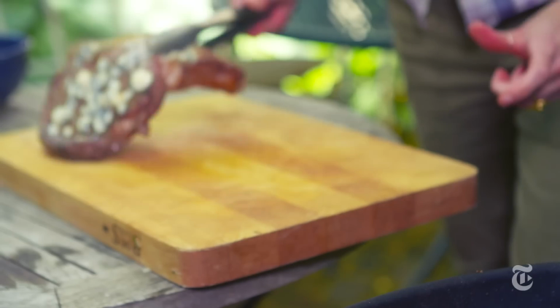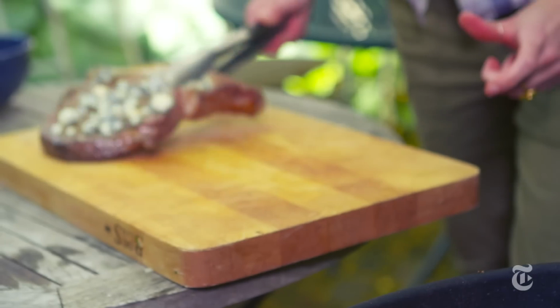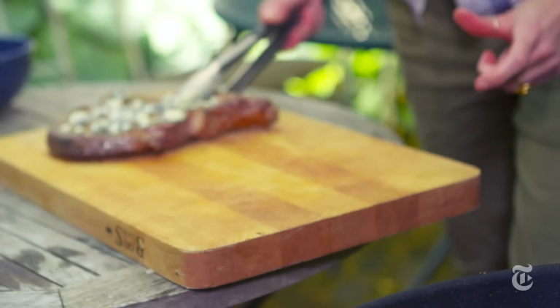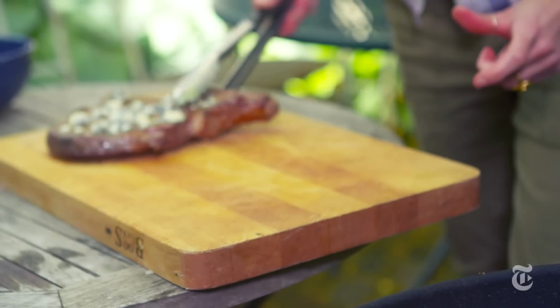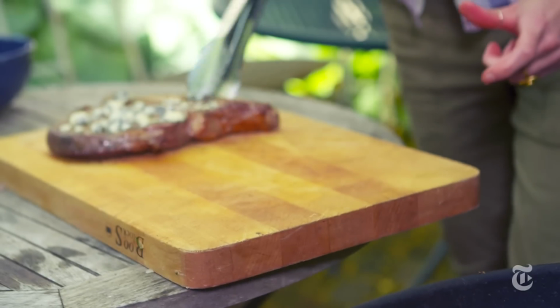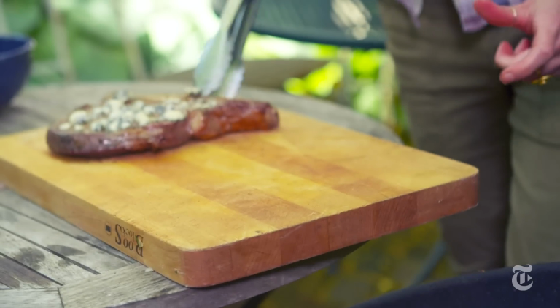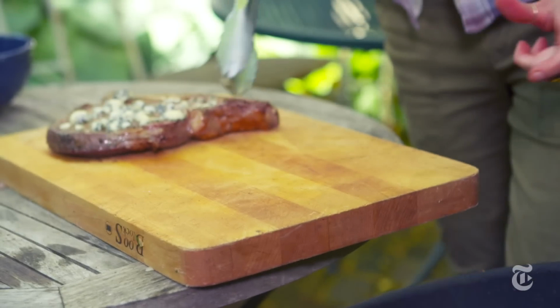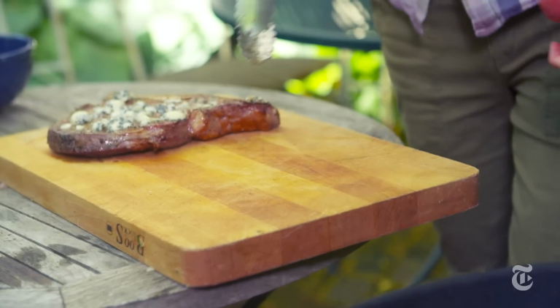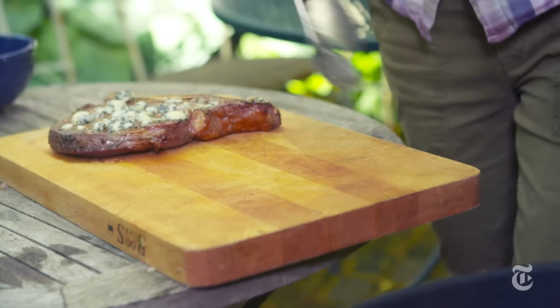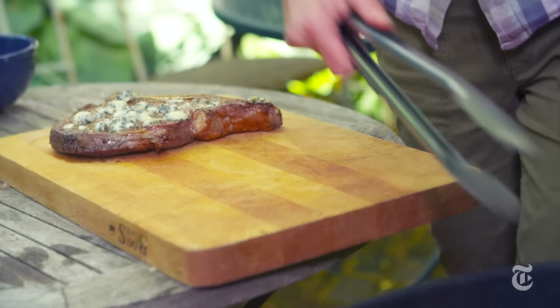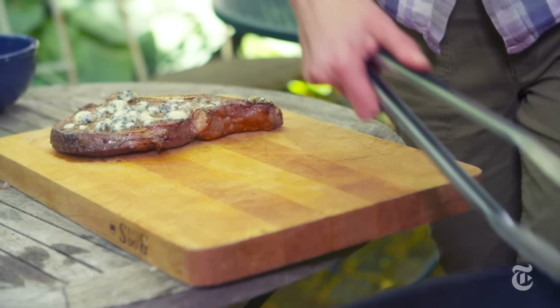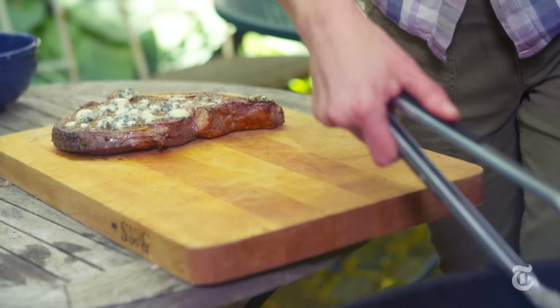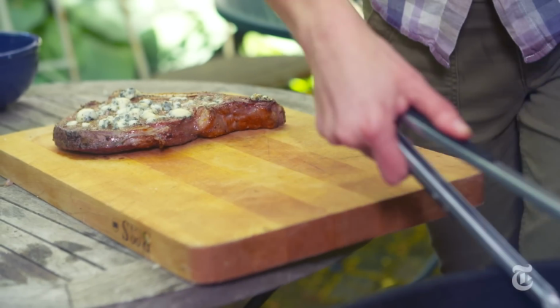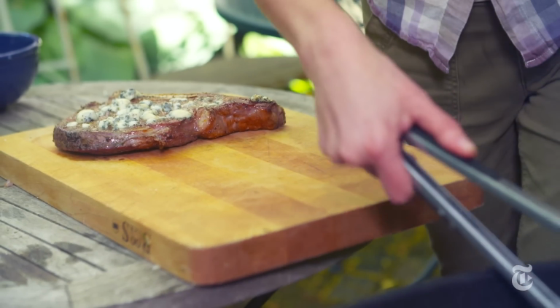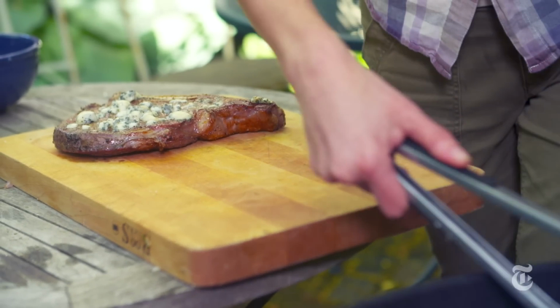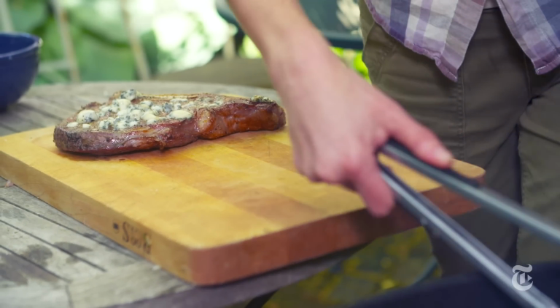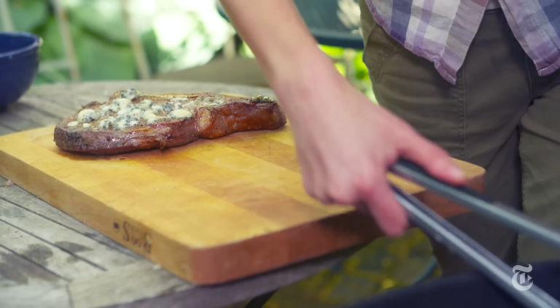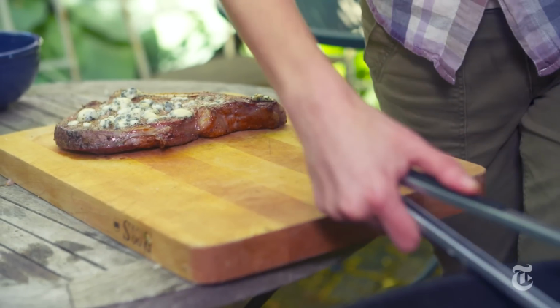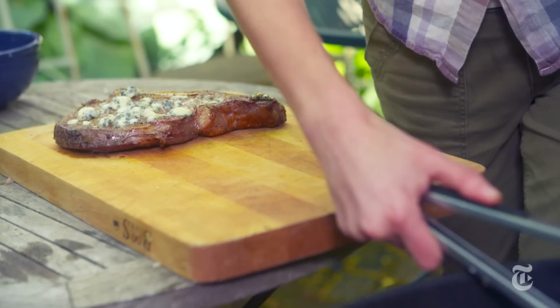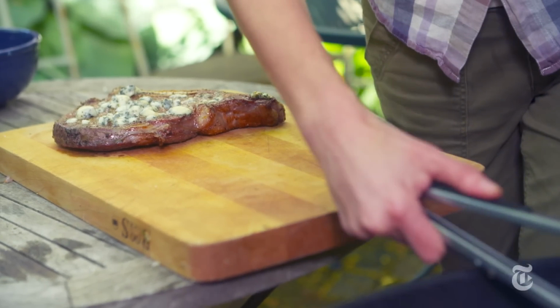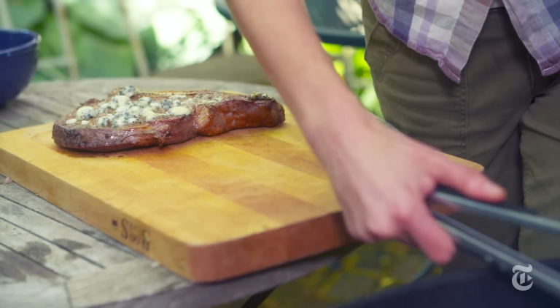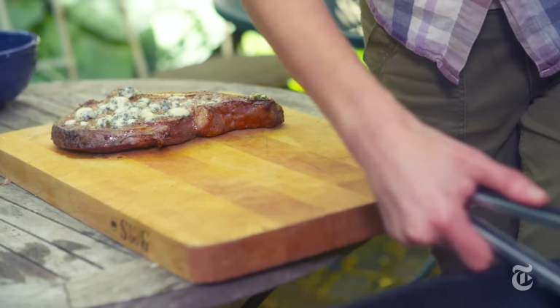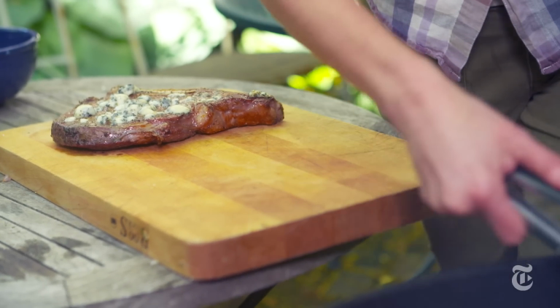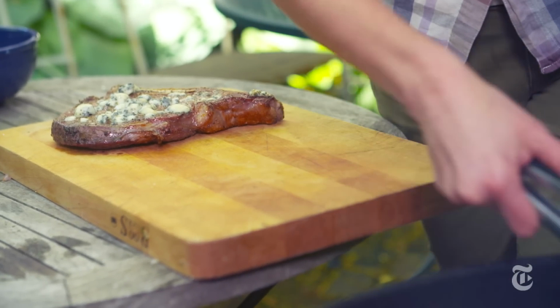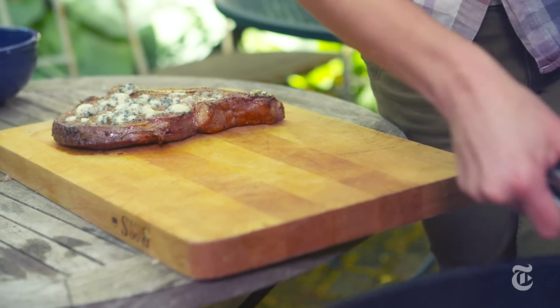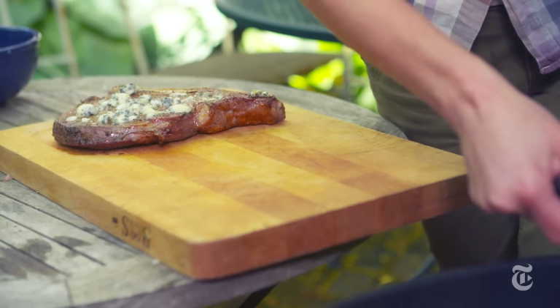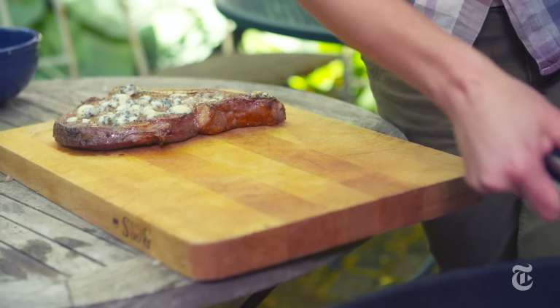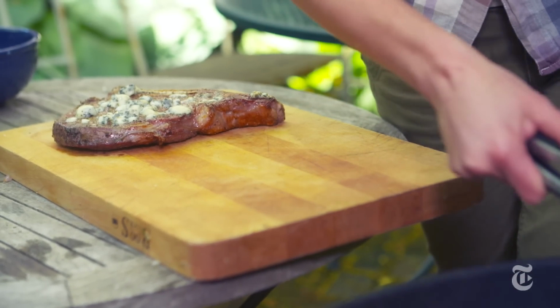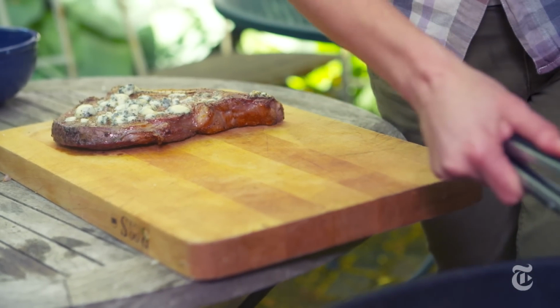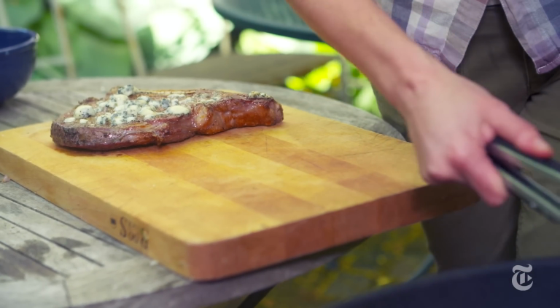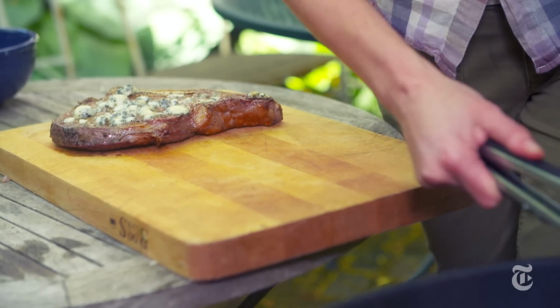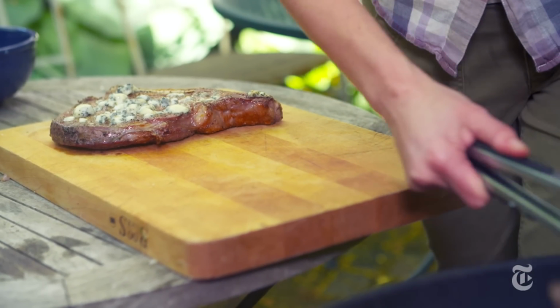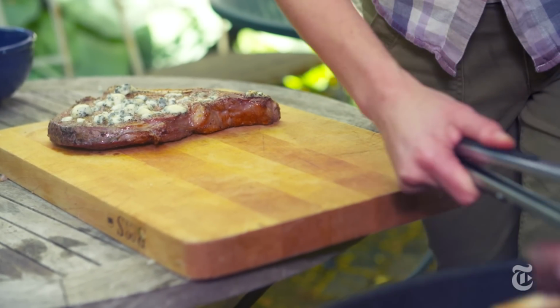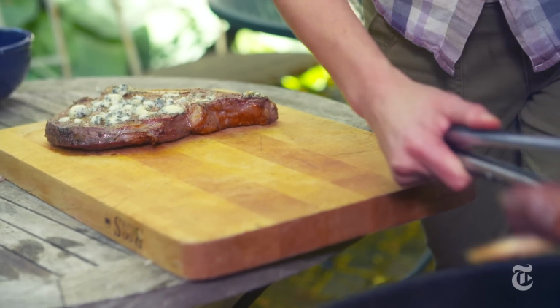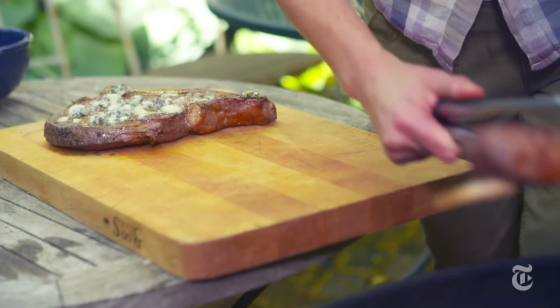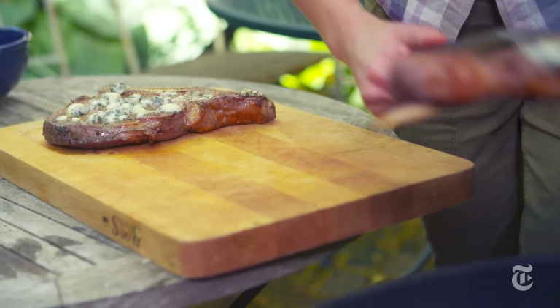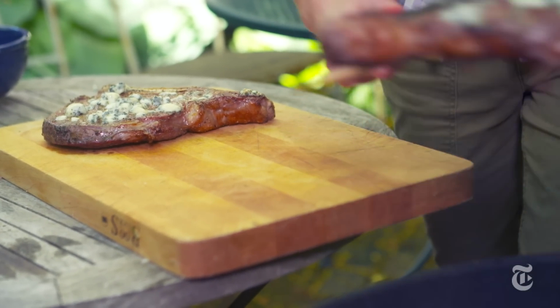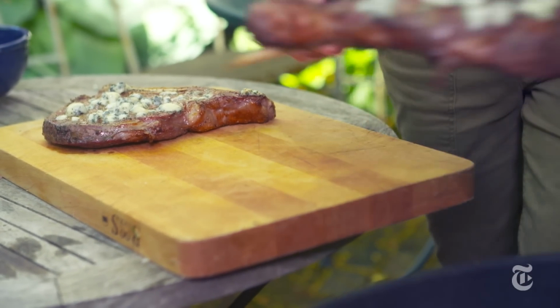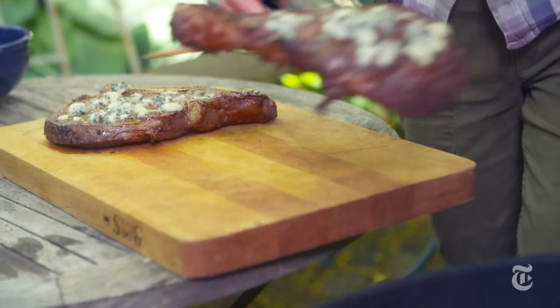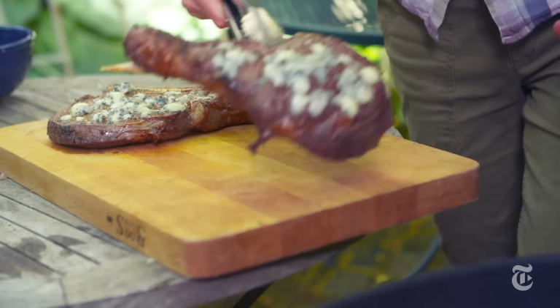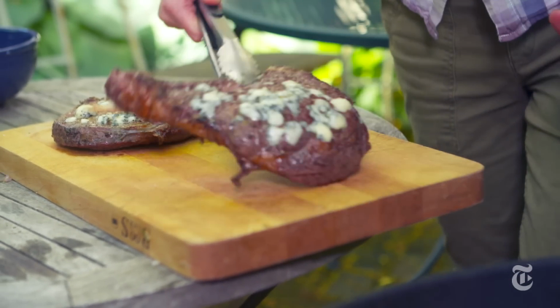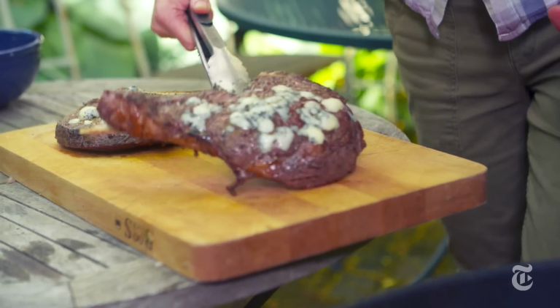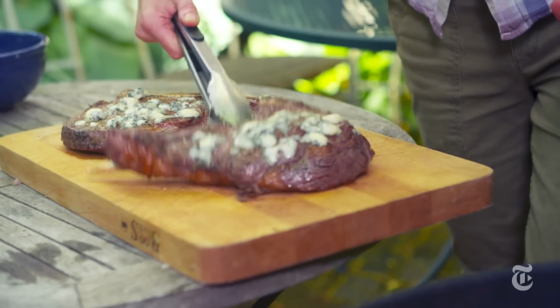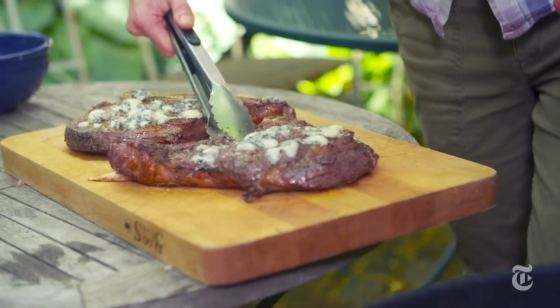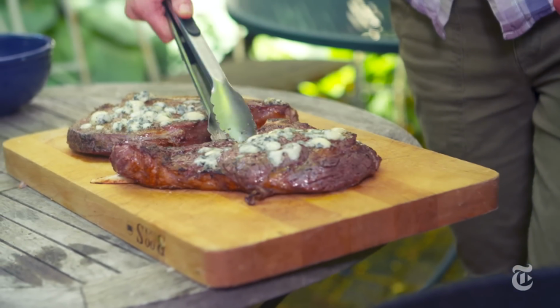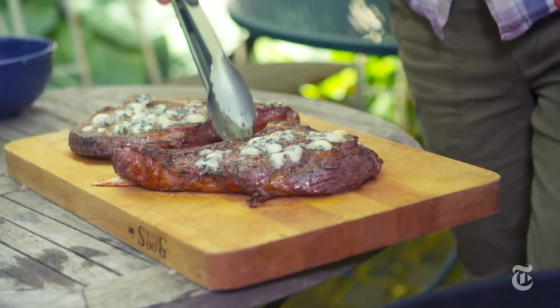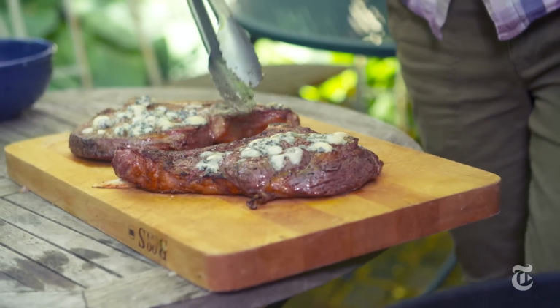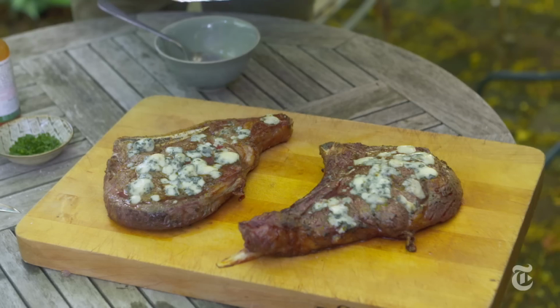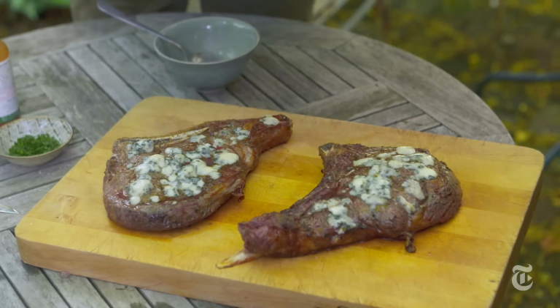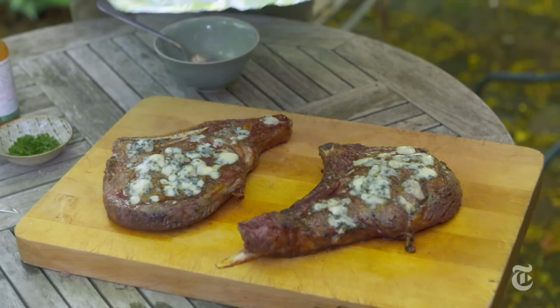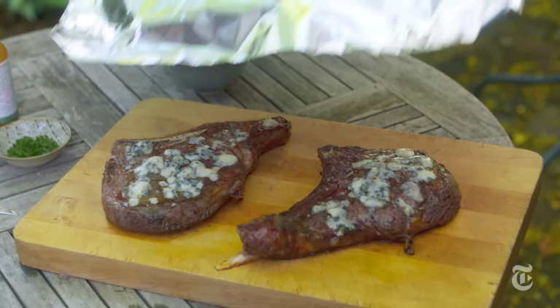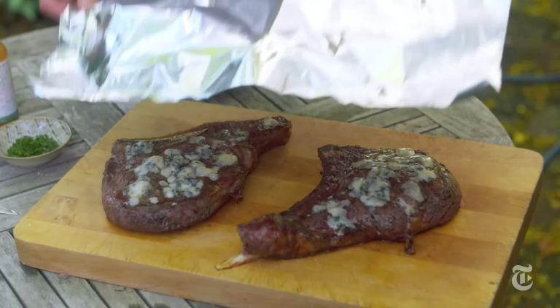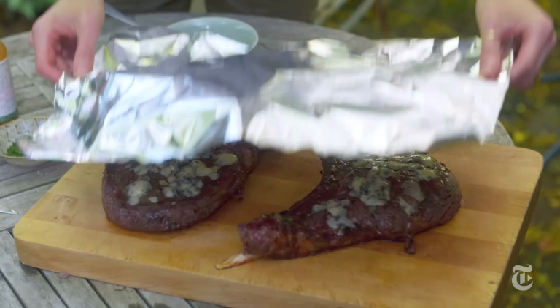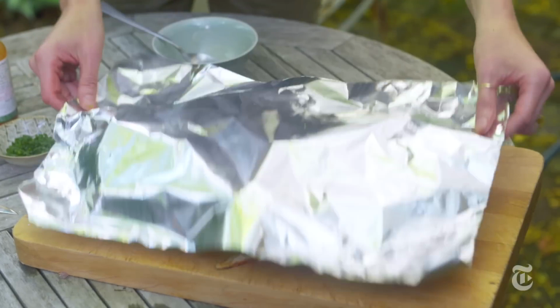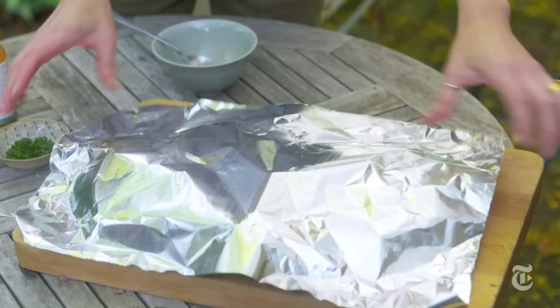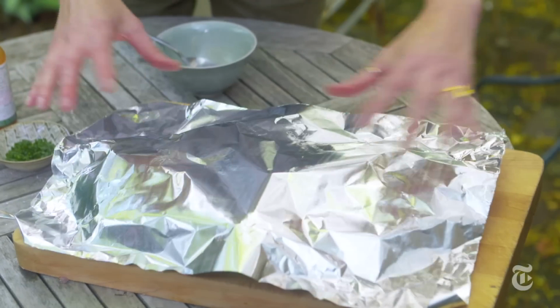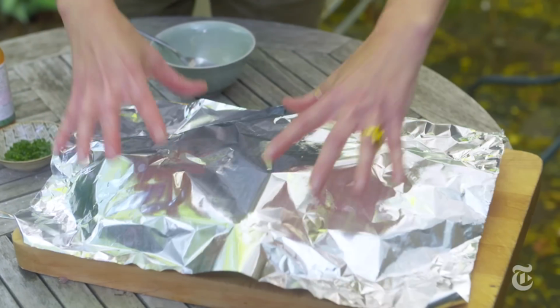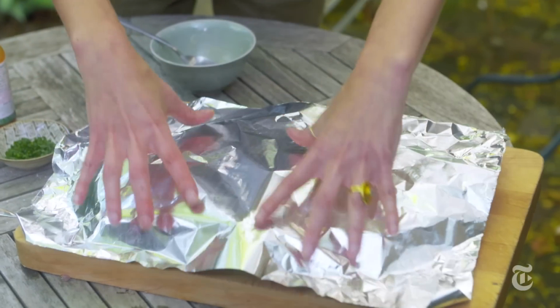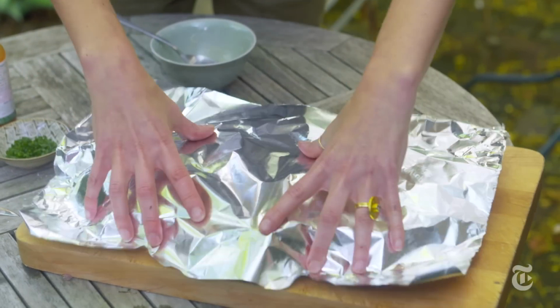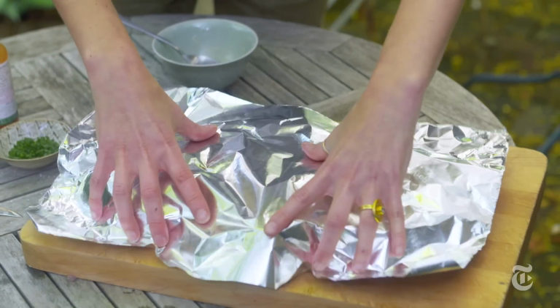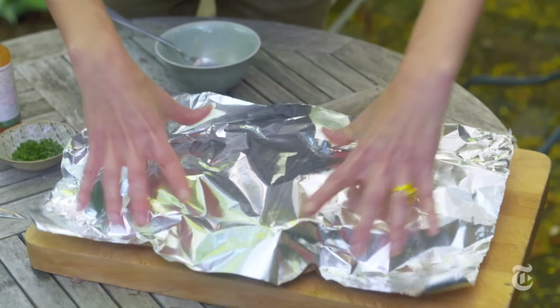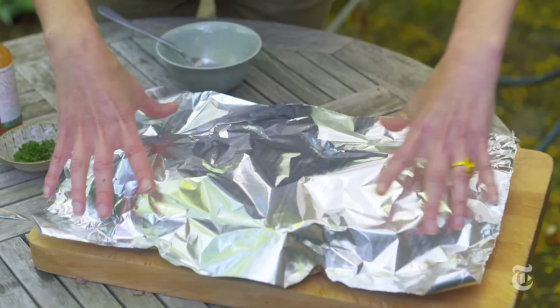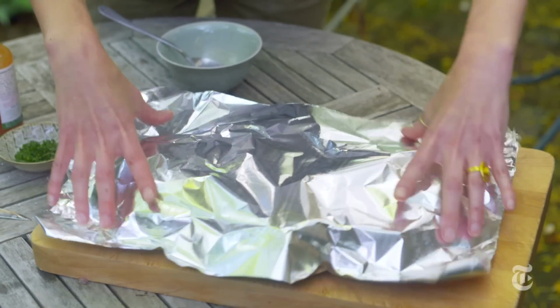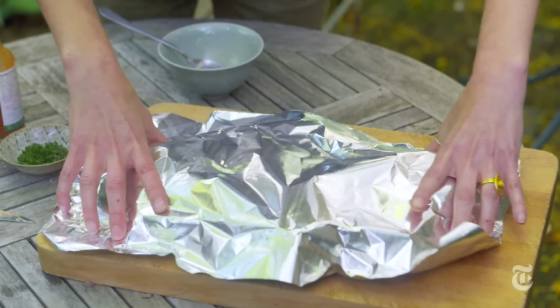You want it to be 125°F for medium-rare, then you take it off the grill, let it sit for a few minutes, and the temperature rises to 130°F.